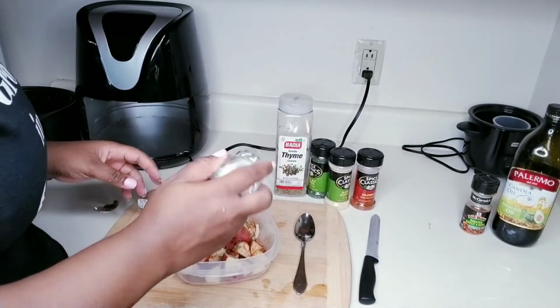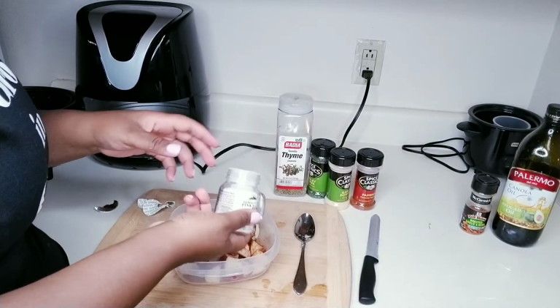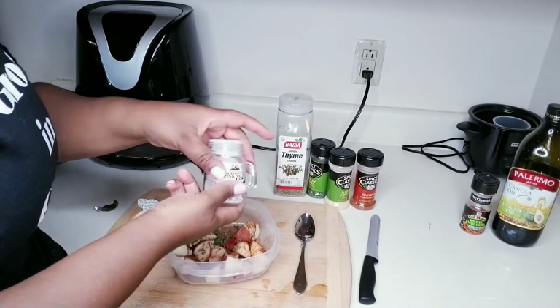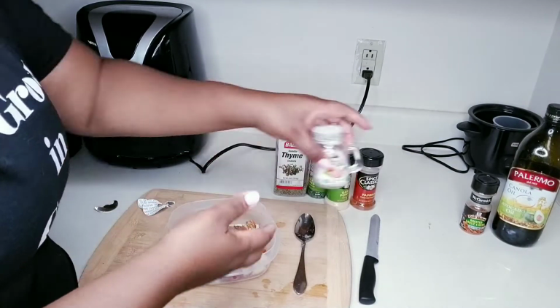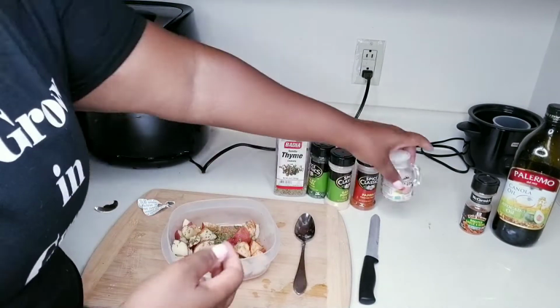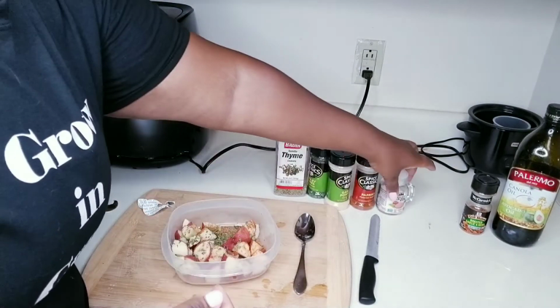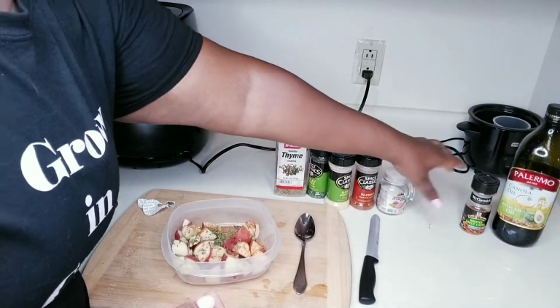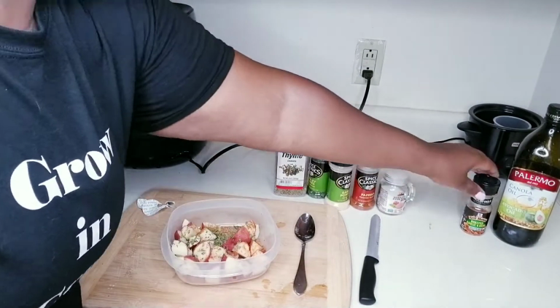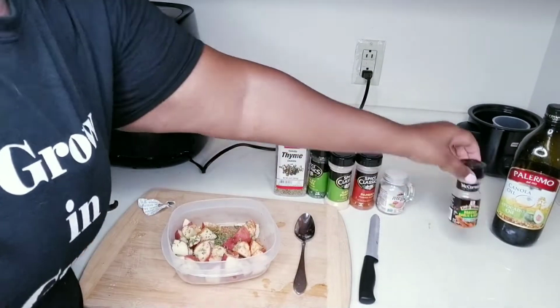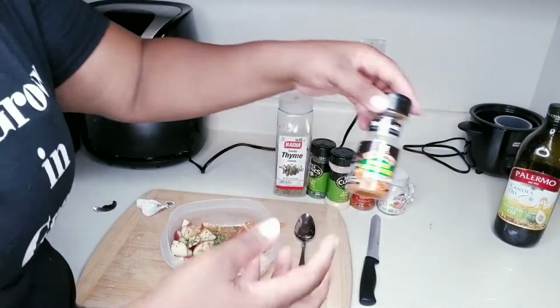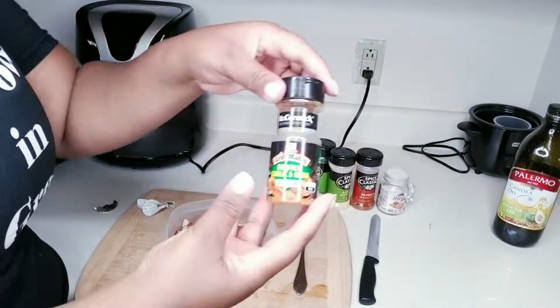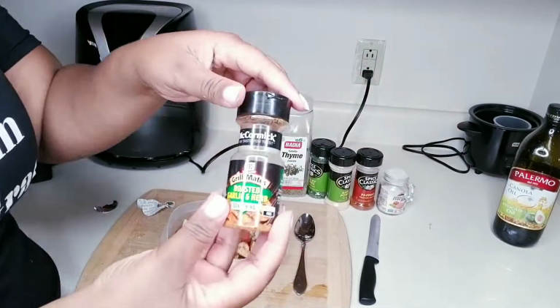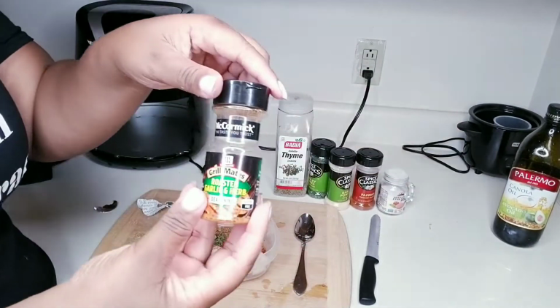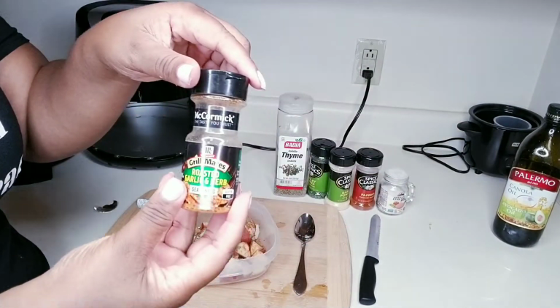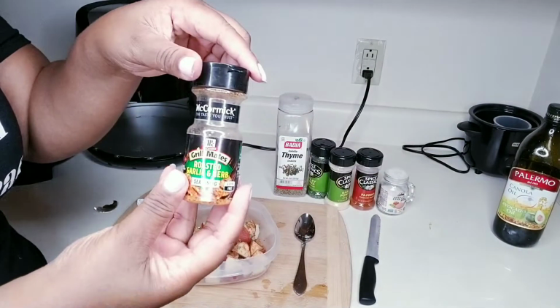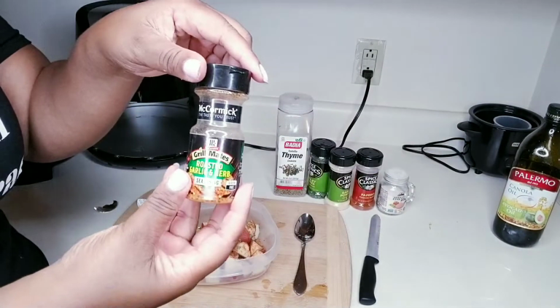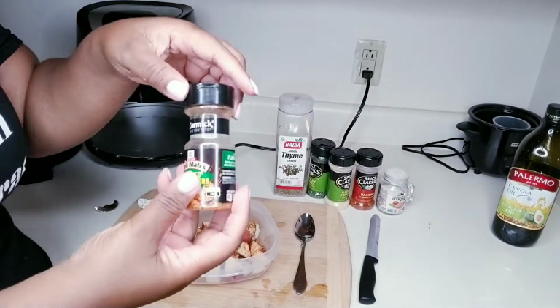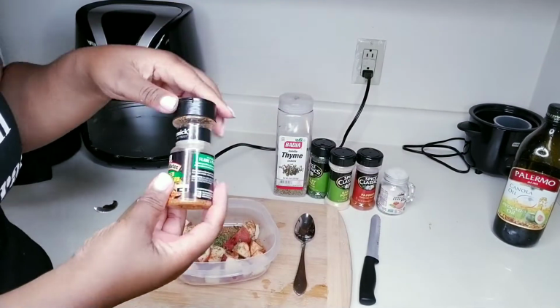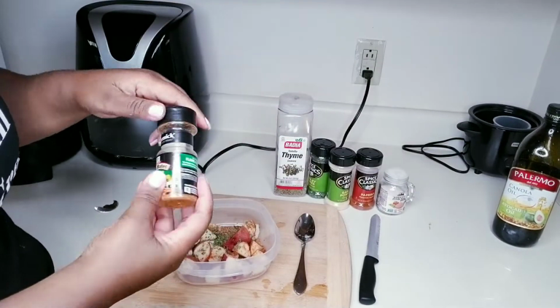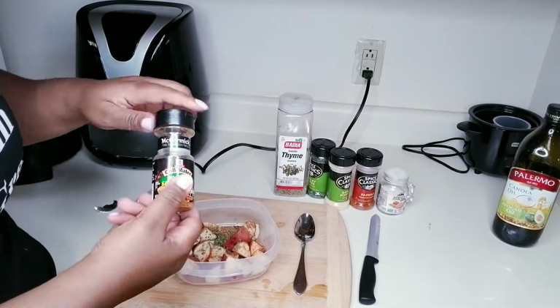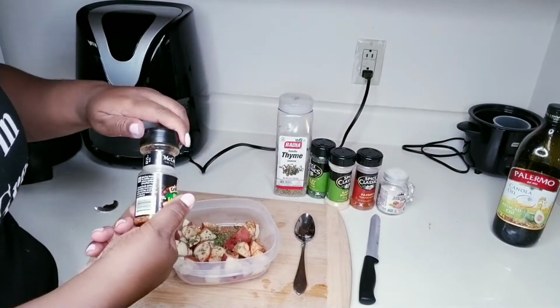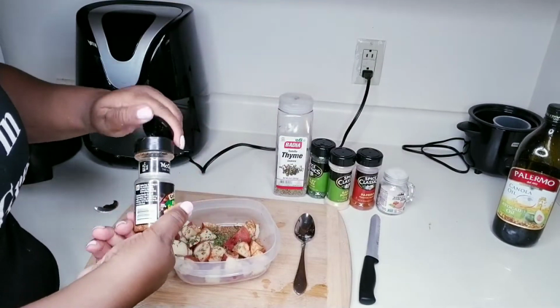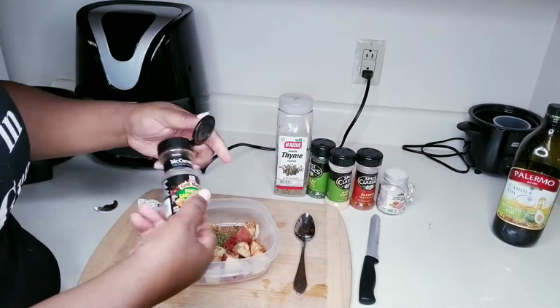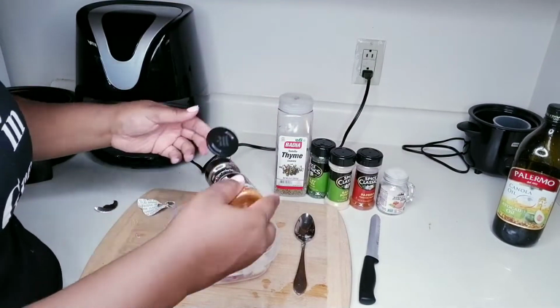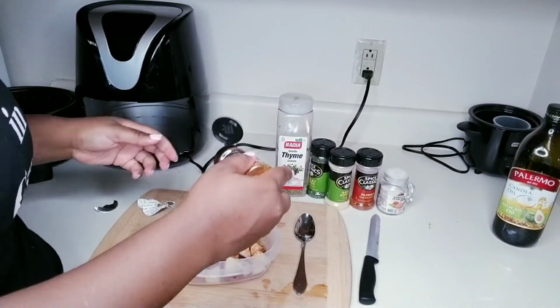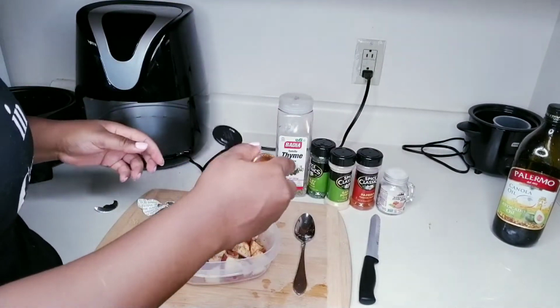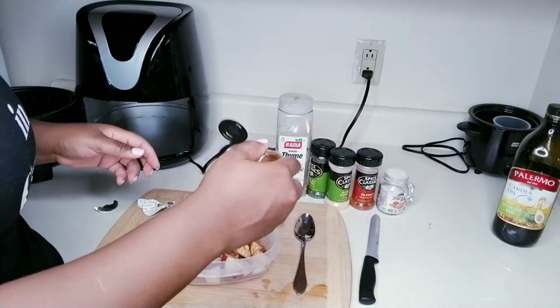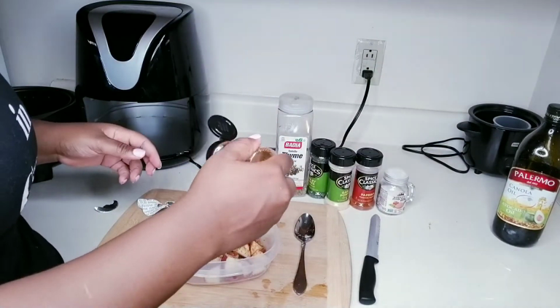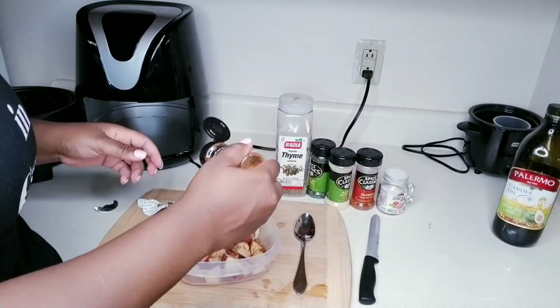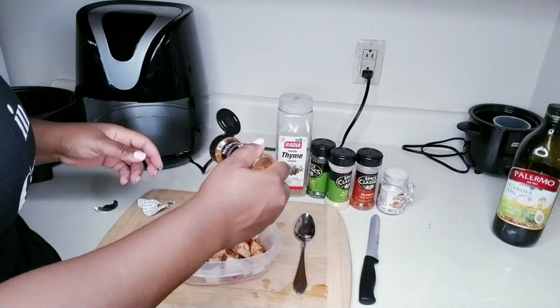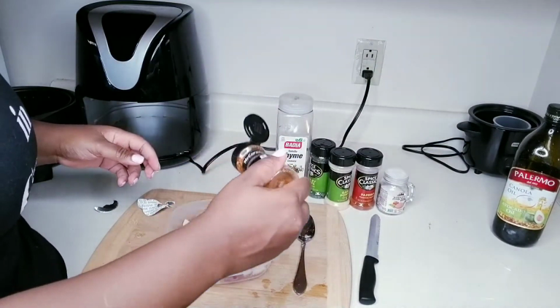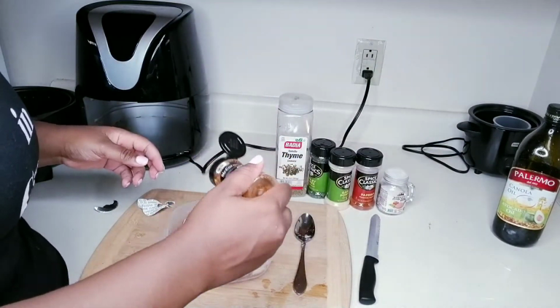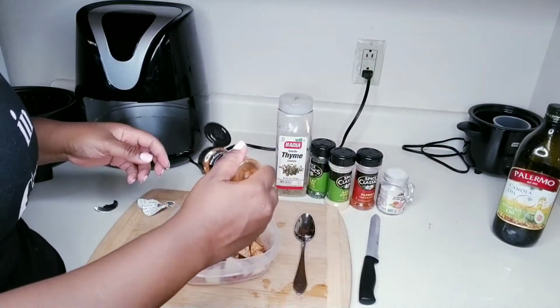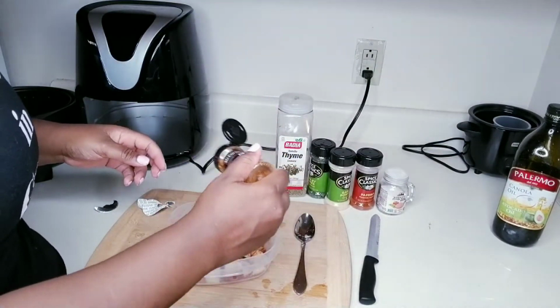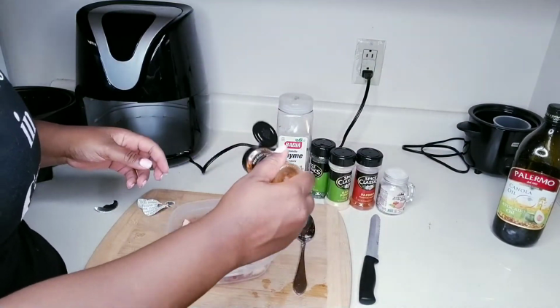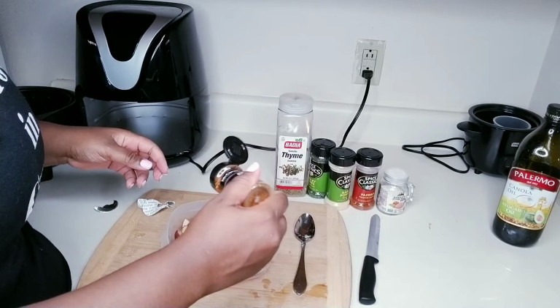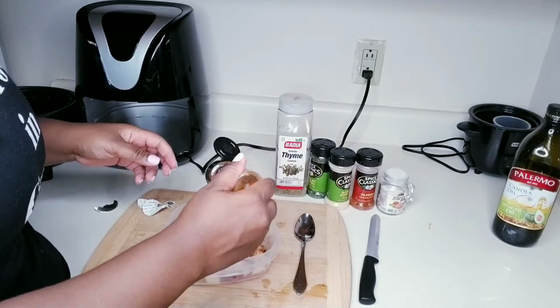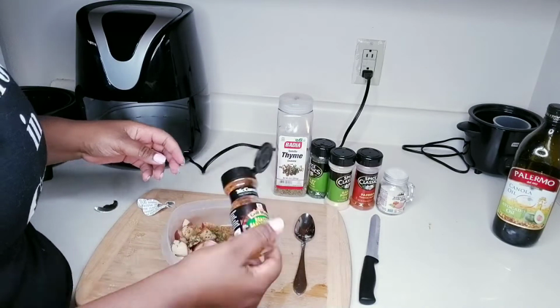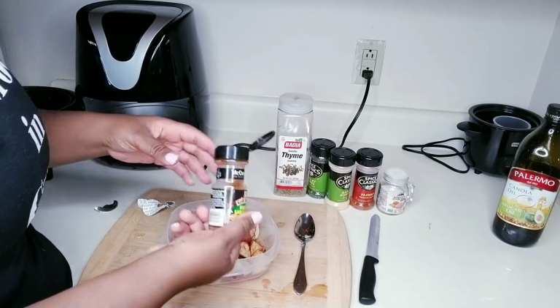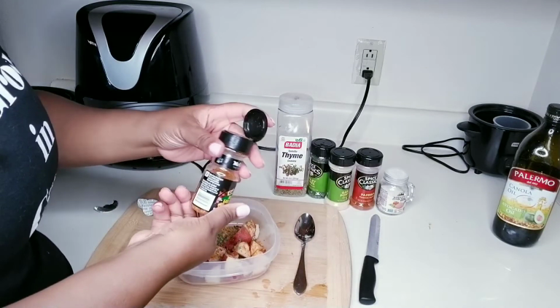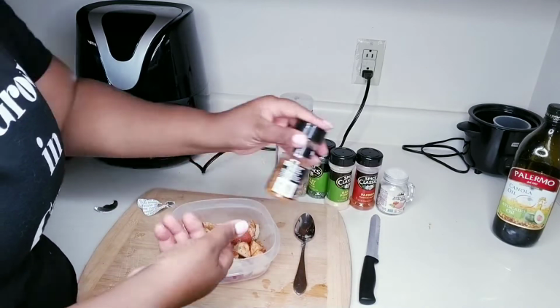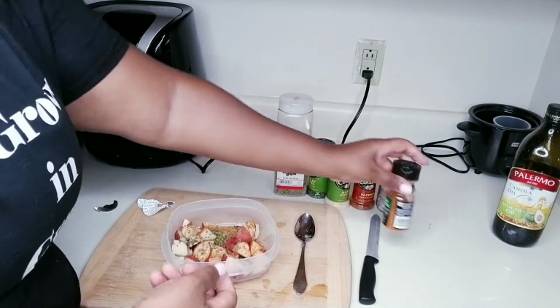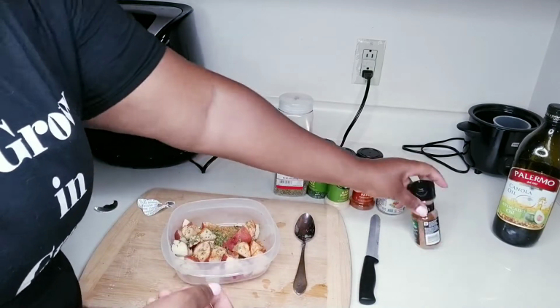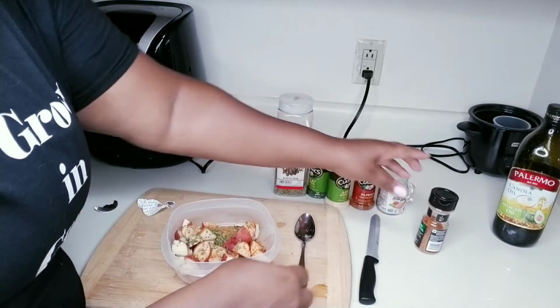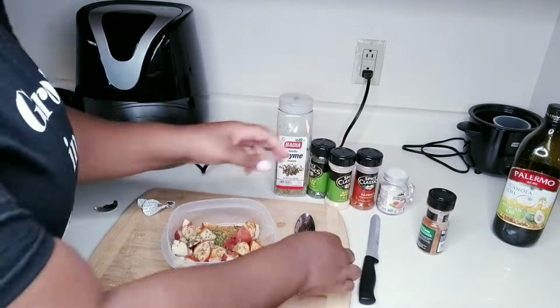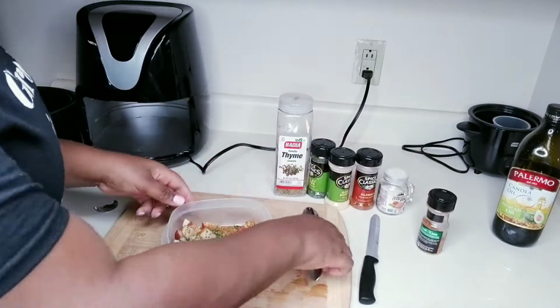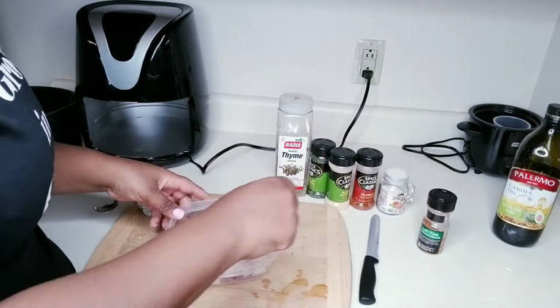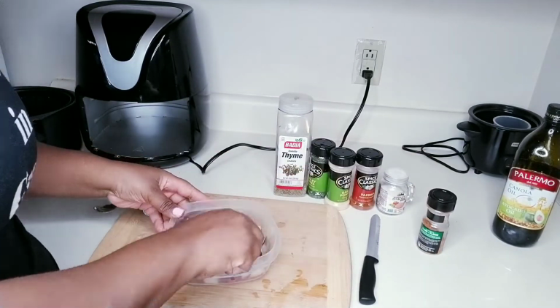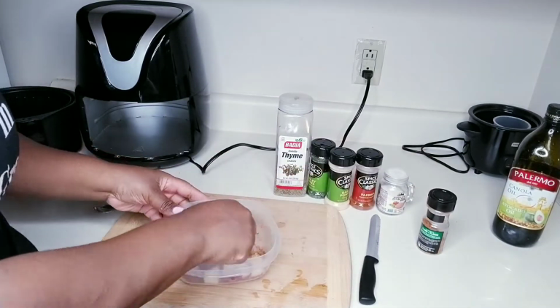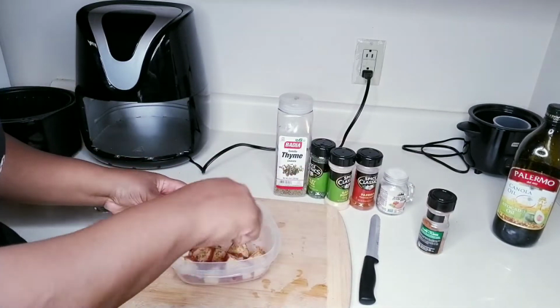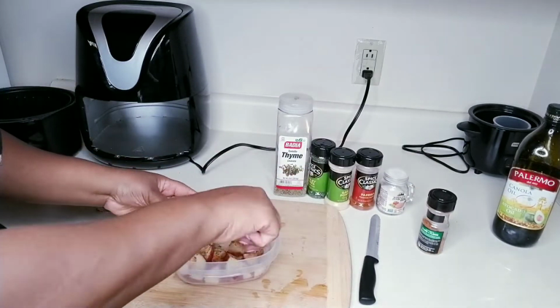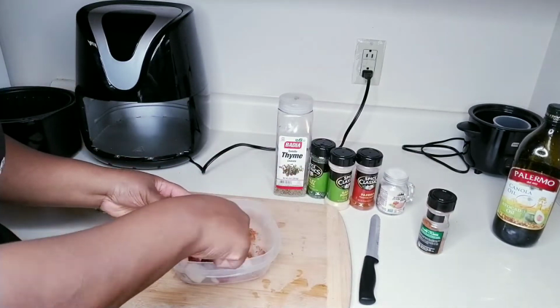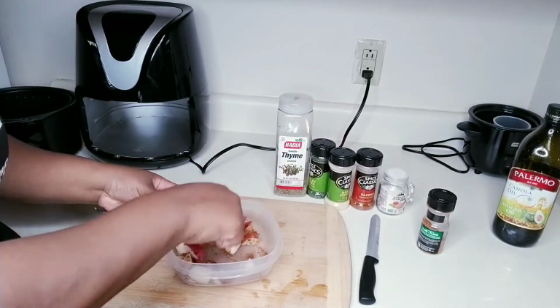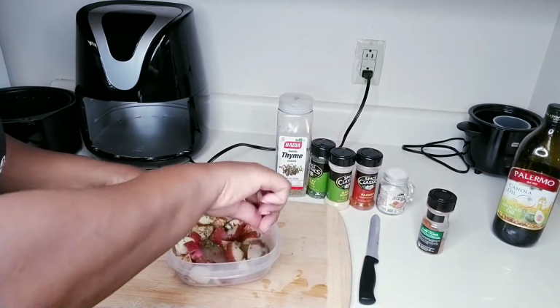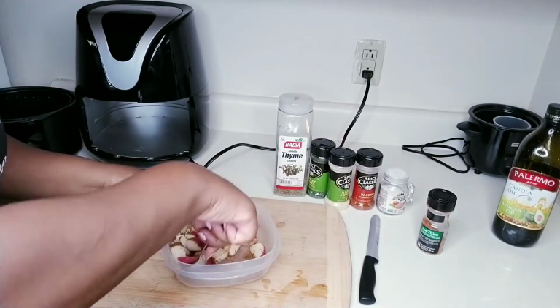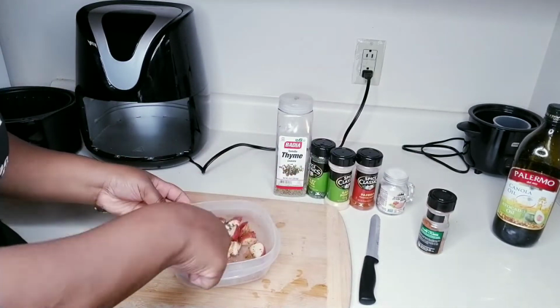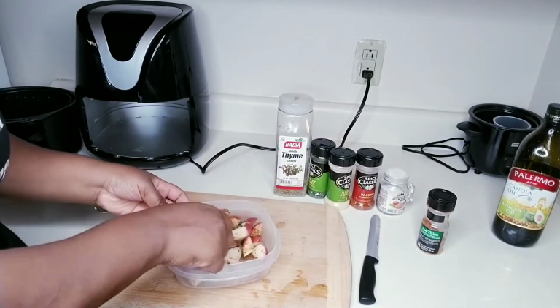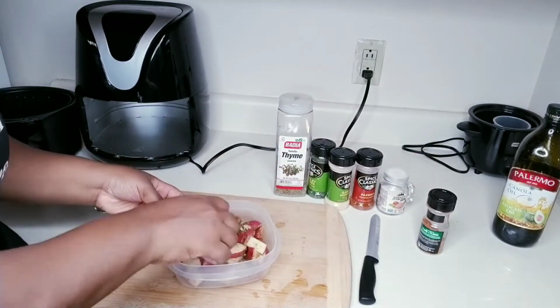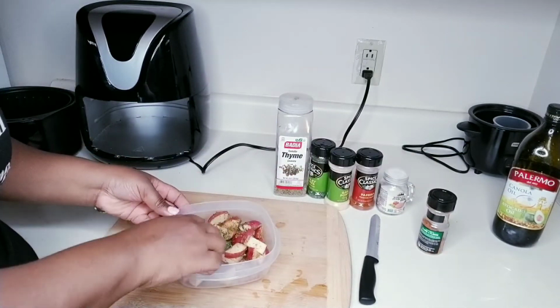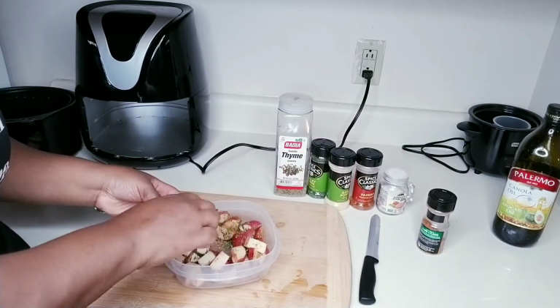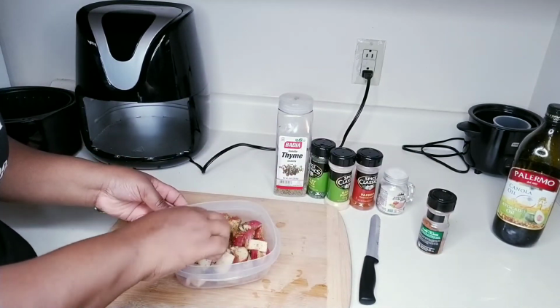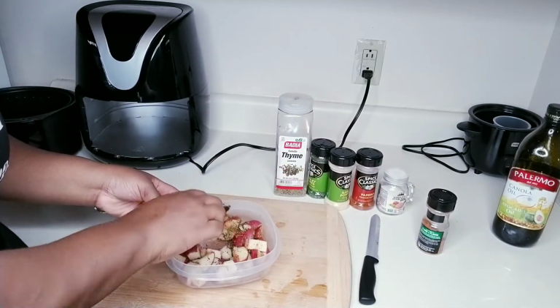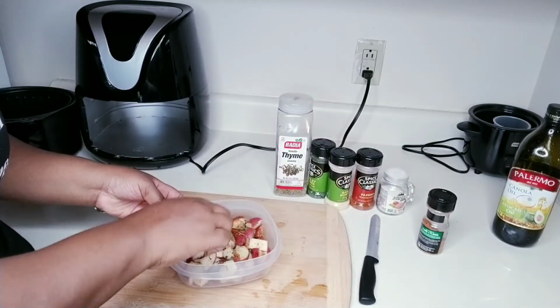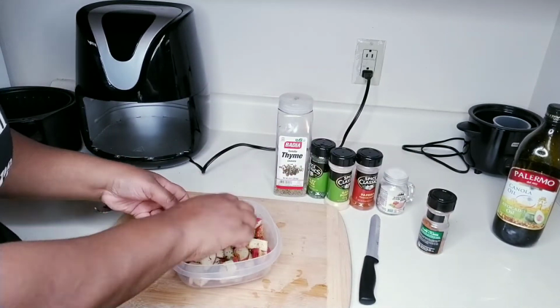And by the way, one of these good days I'm going to invest in a nice little set of mixing bowls. But for now, remember, we're using what we have.